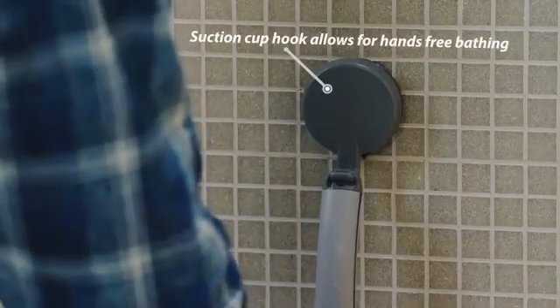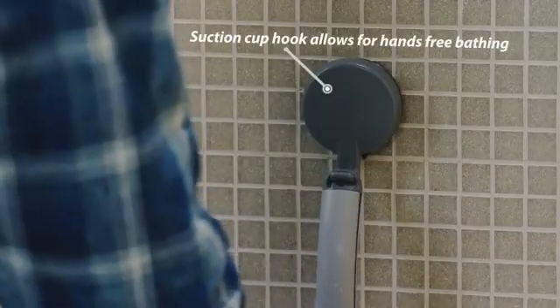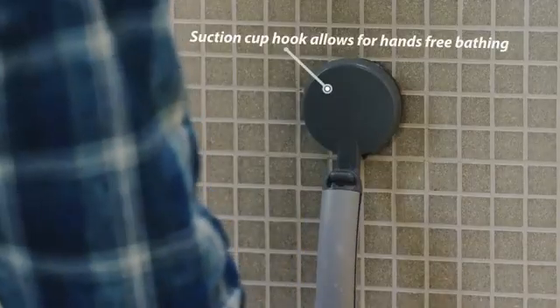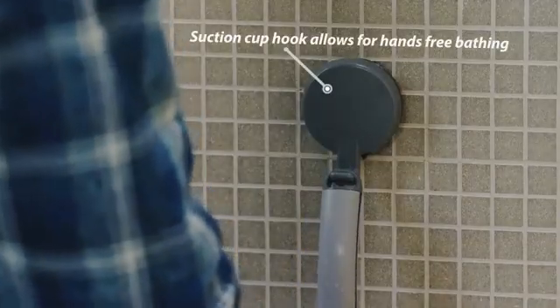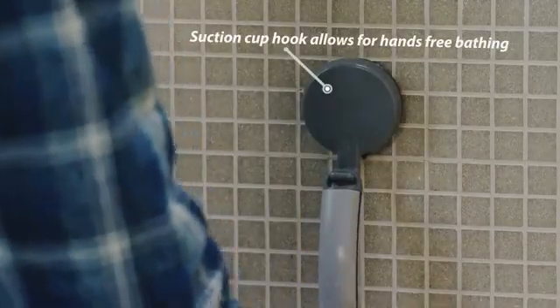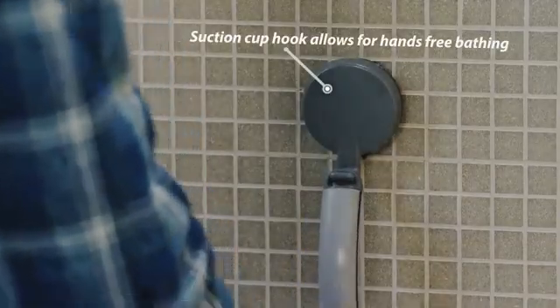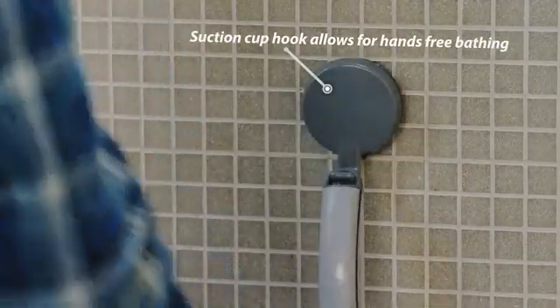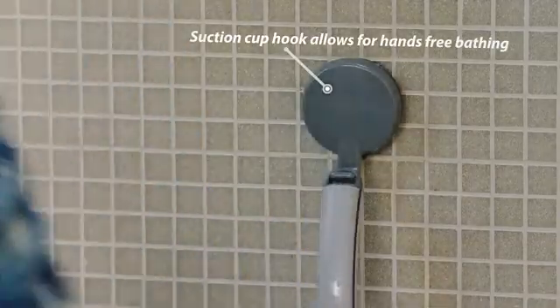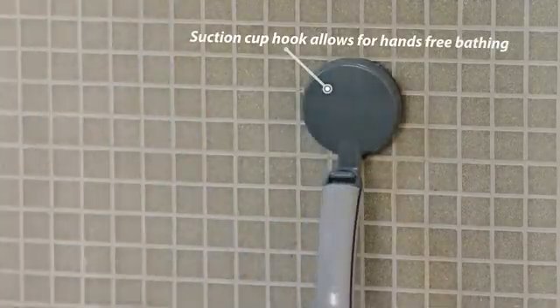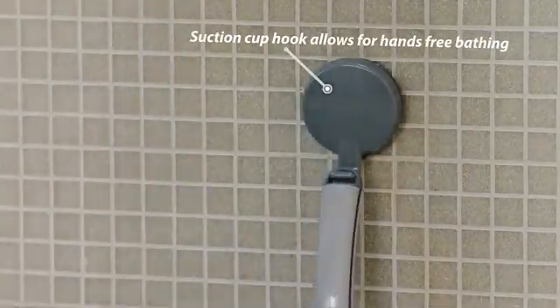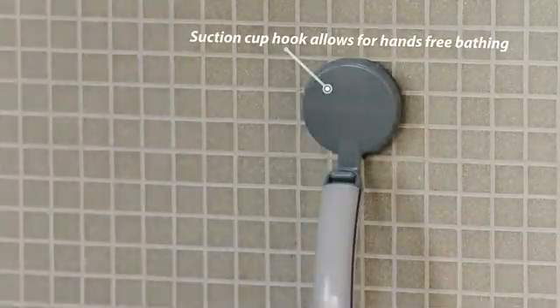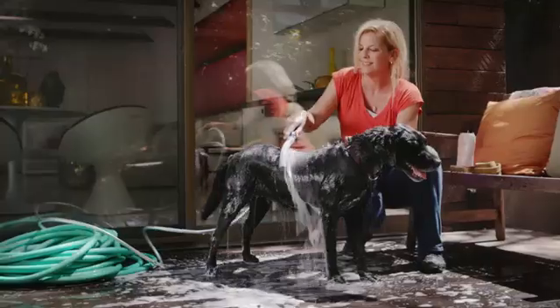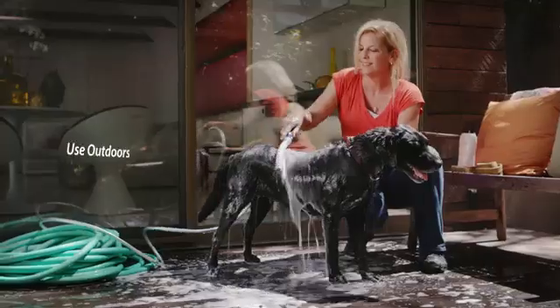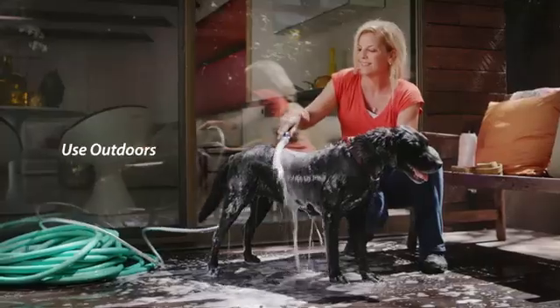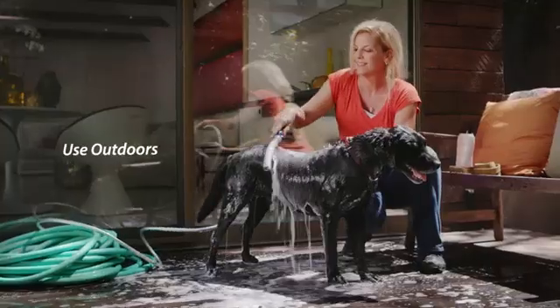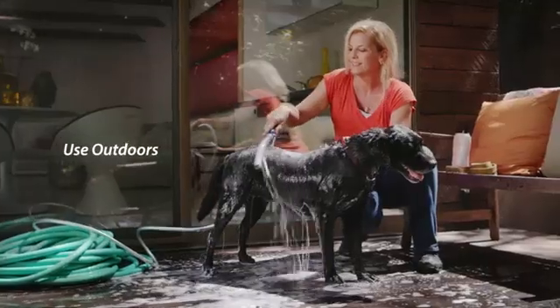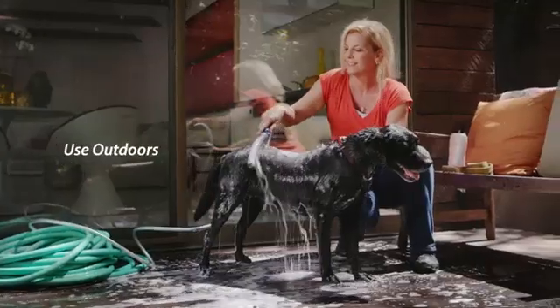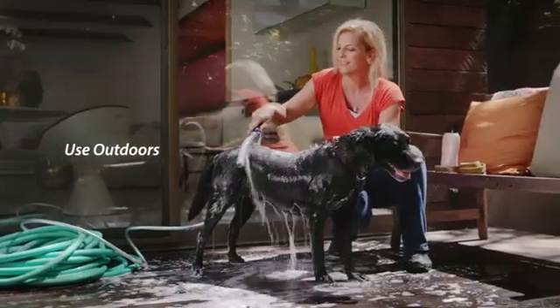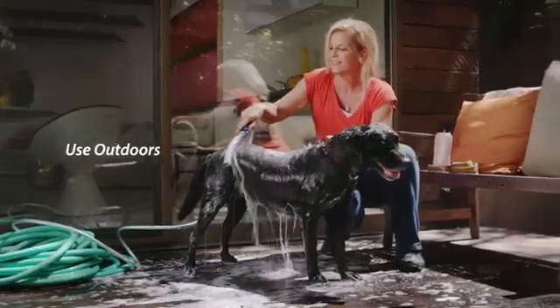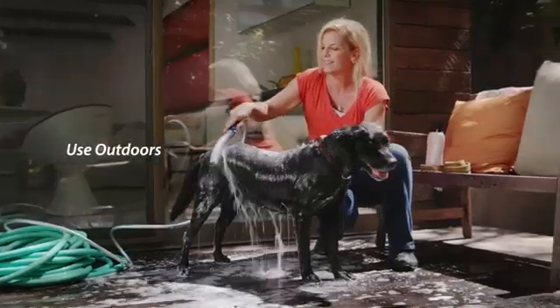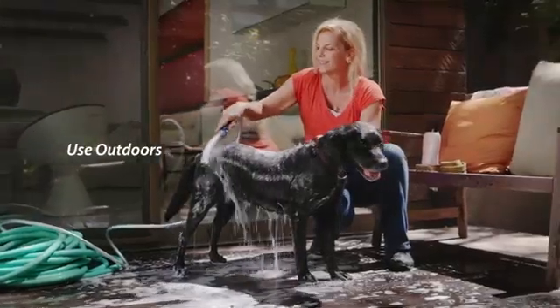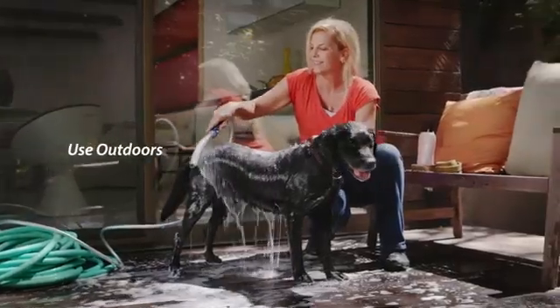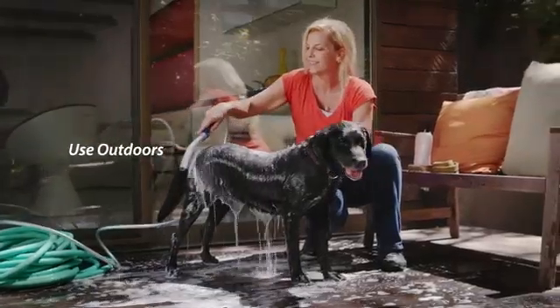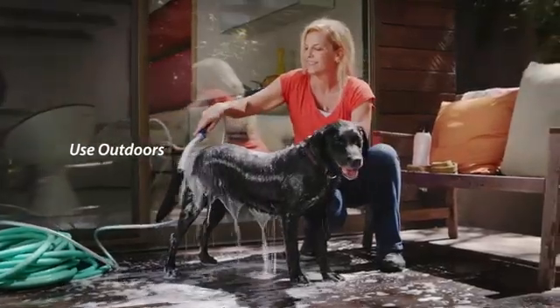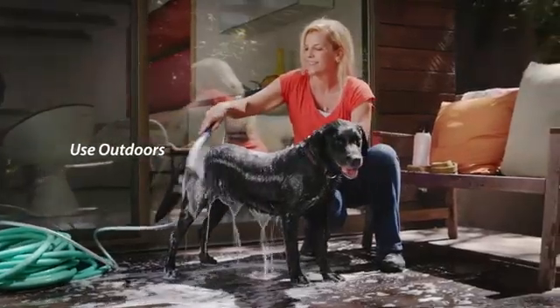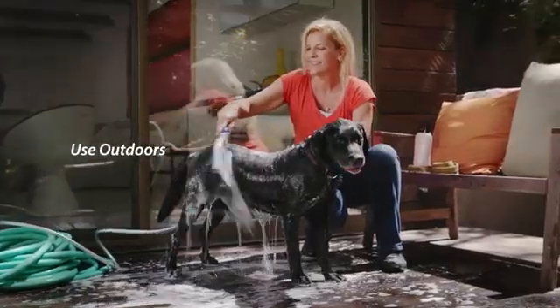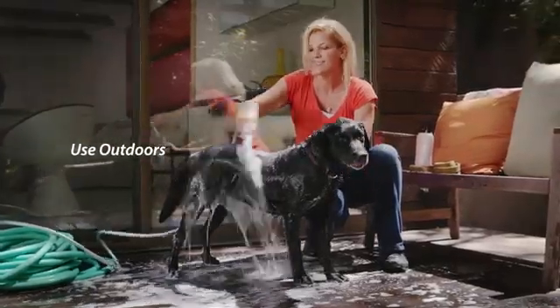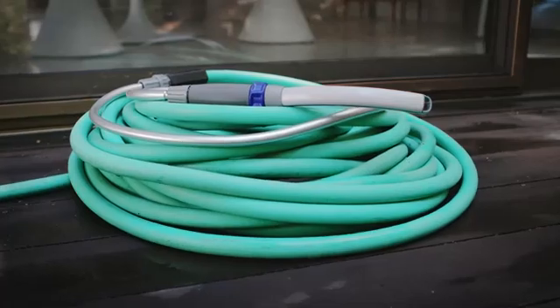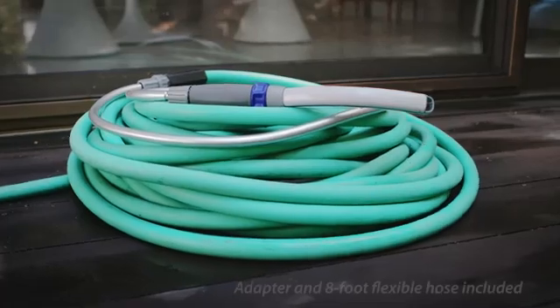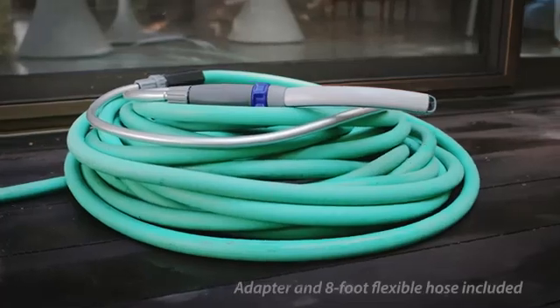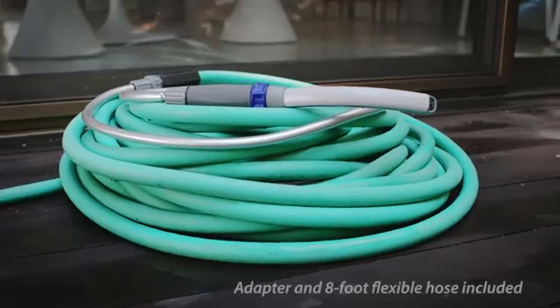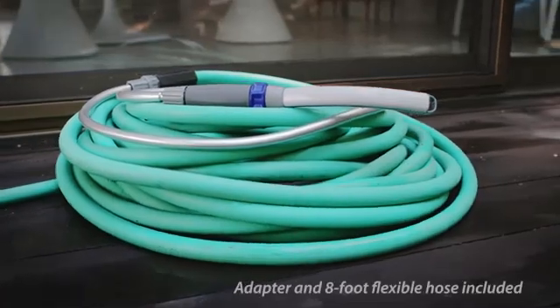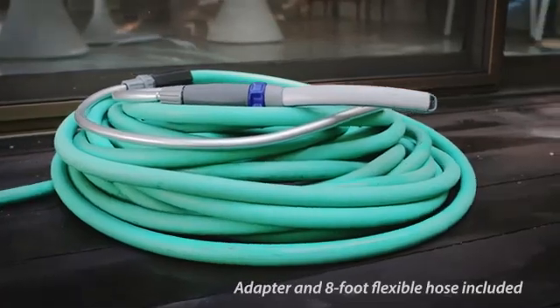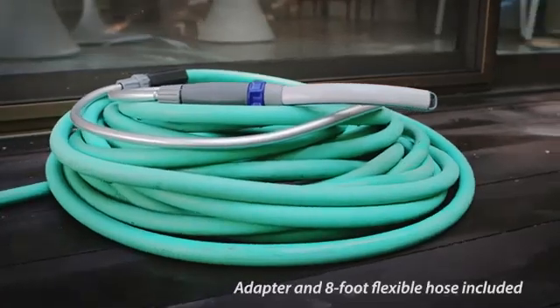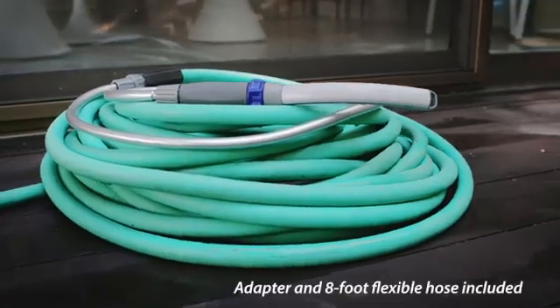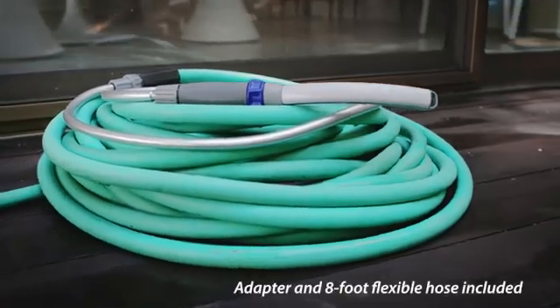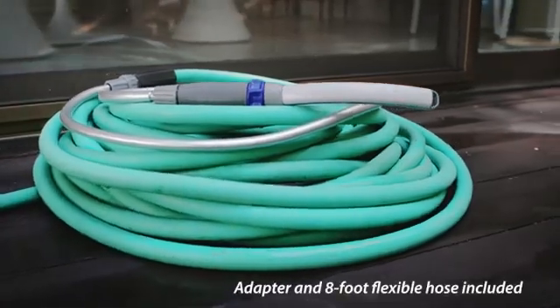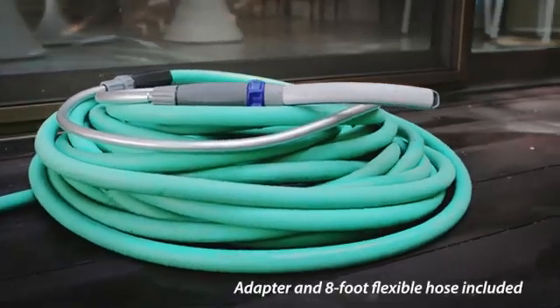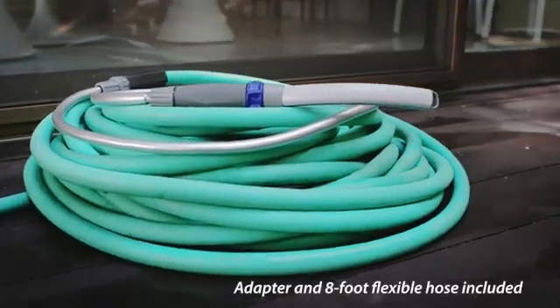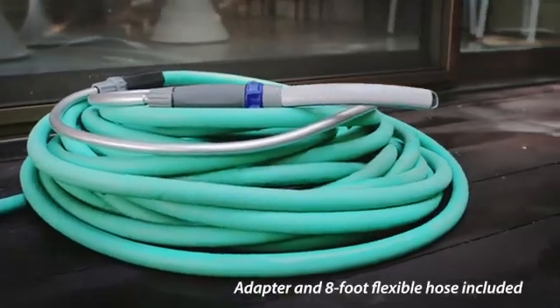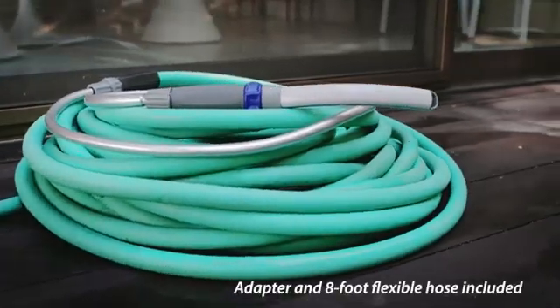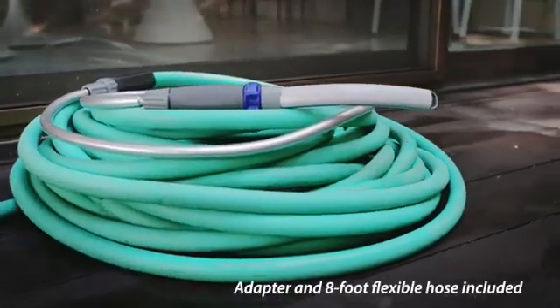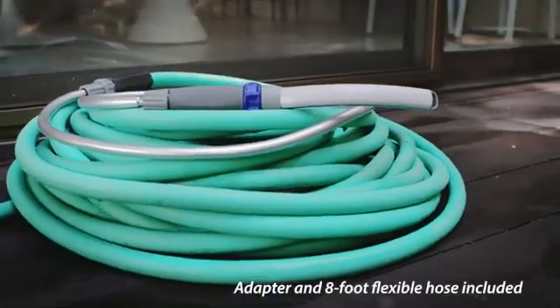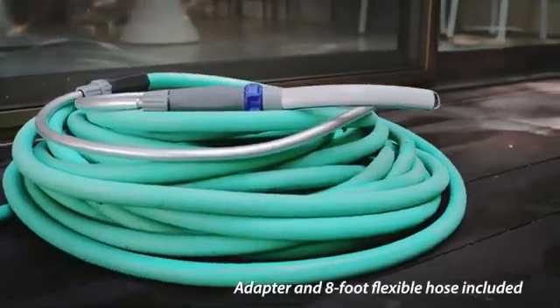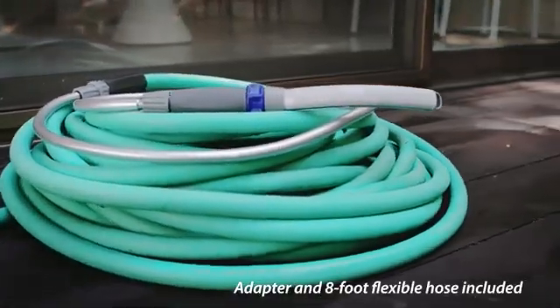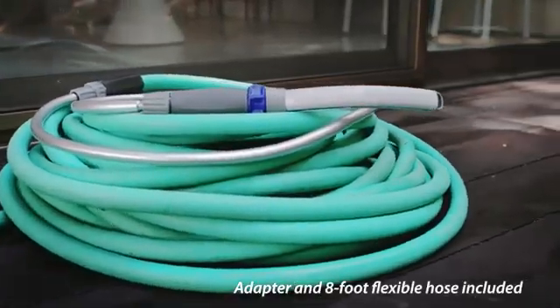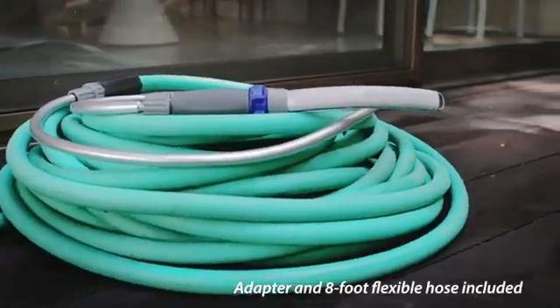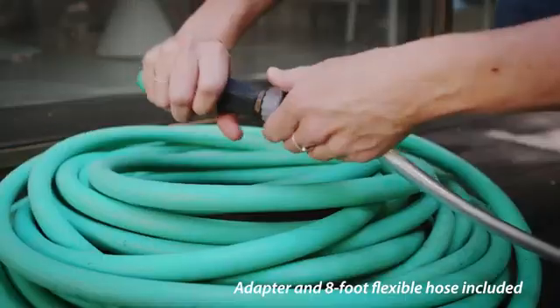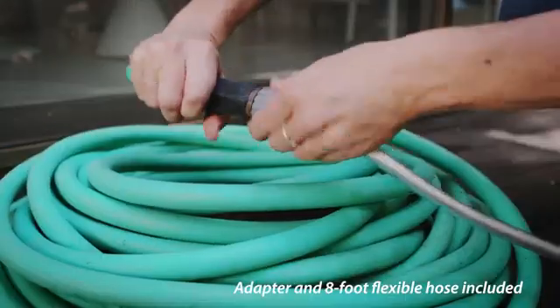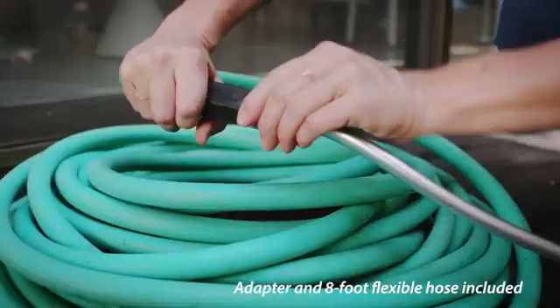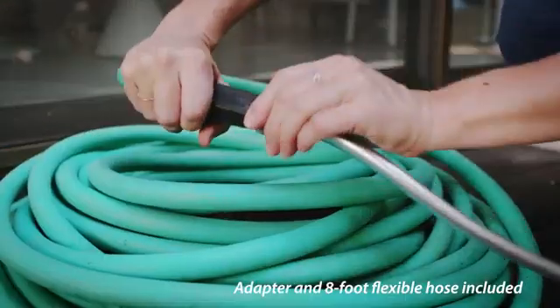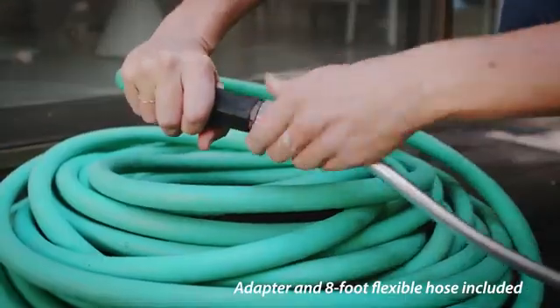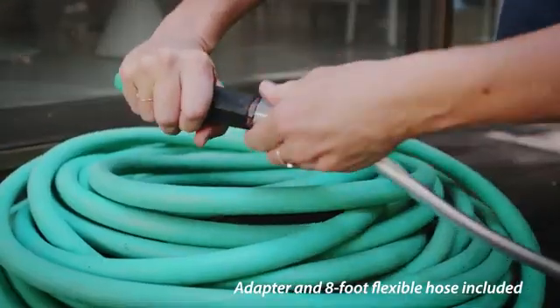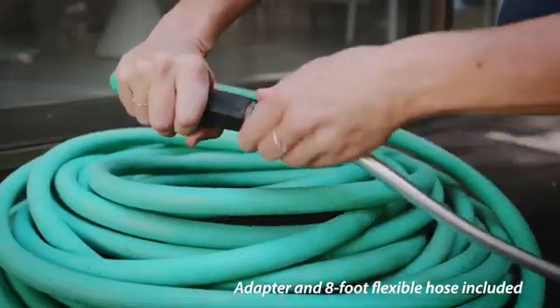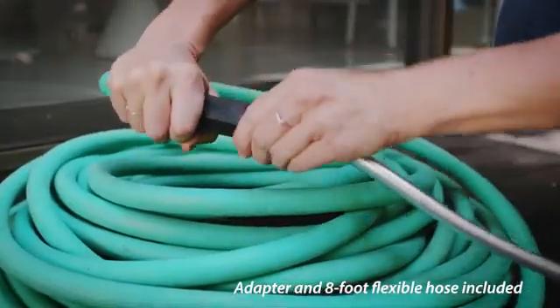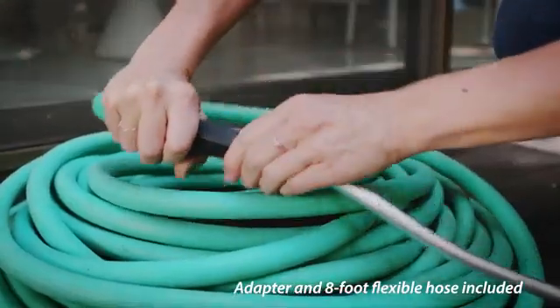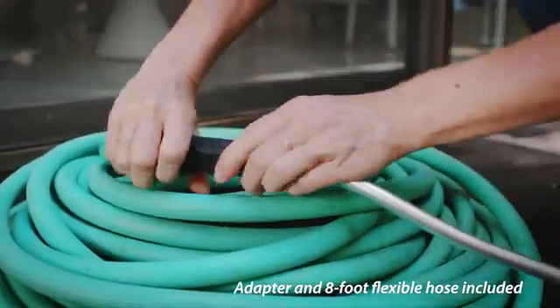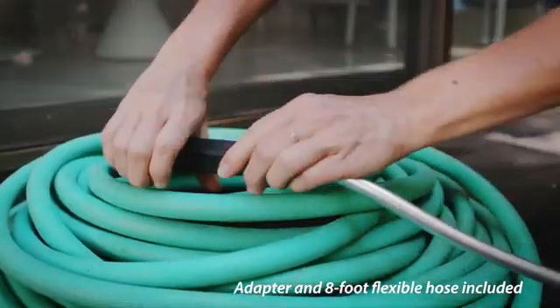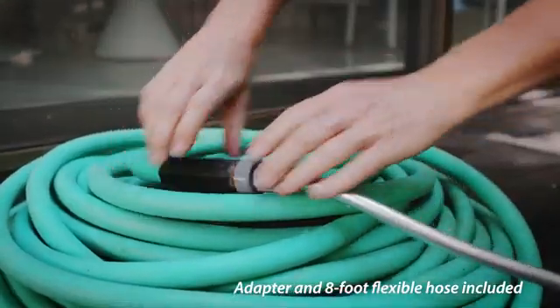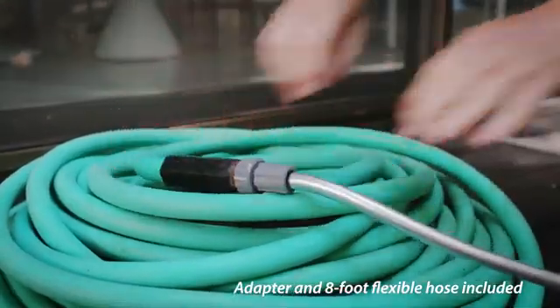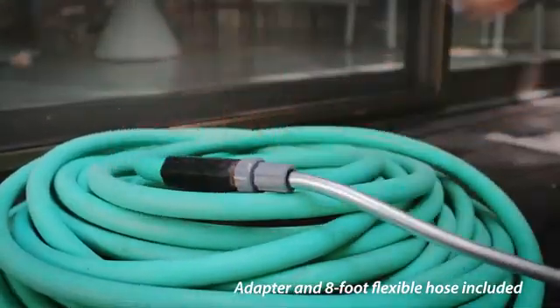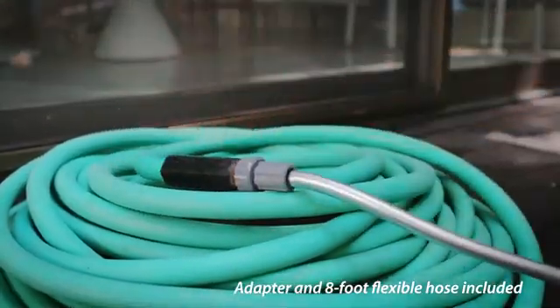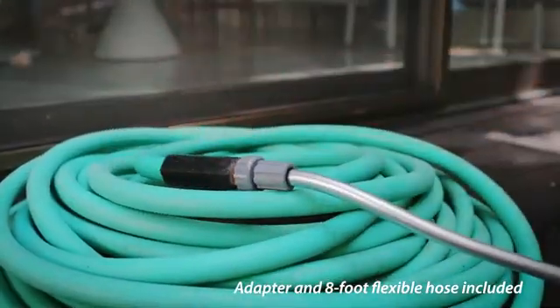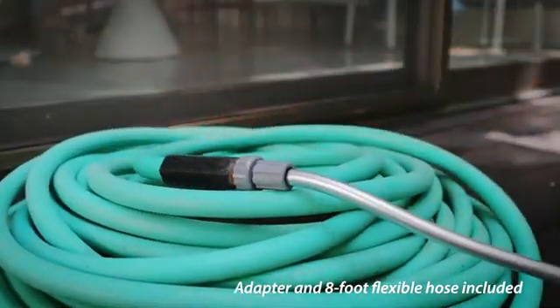The PetWand Pro is also perfect for outdoor bathing. The 8-foot flexible swivel hose connects easily to your garden hose with the outdoor adapter.